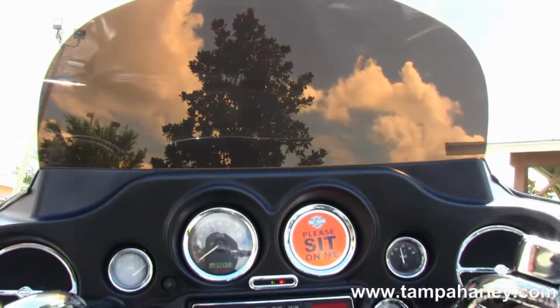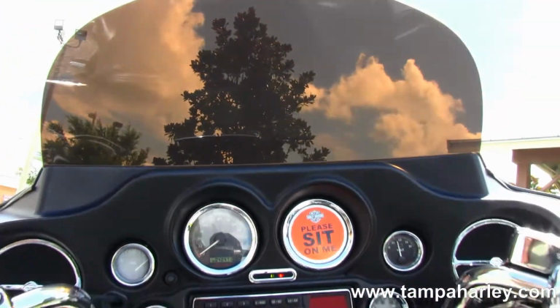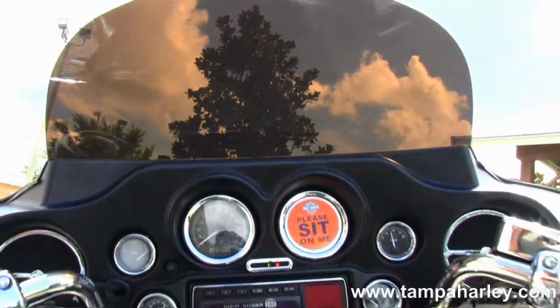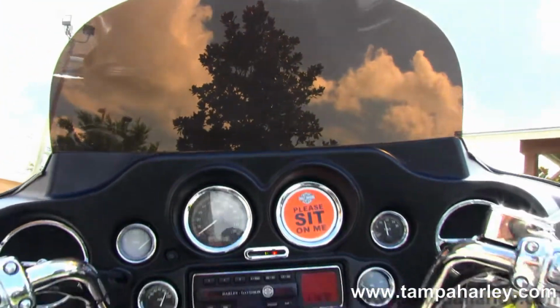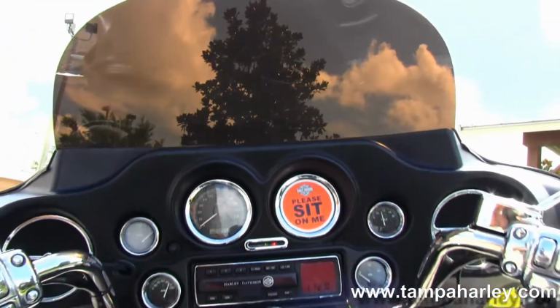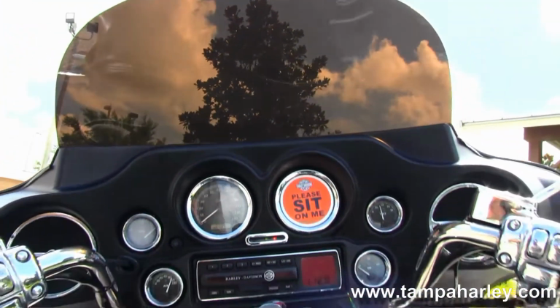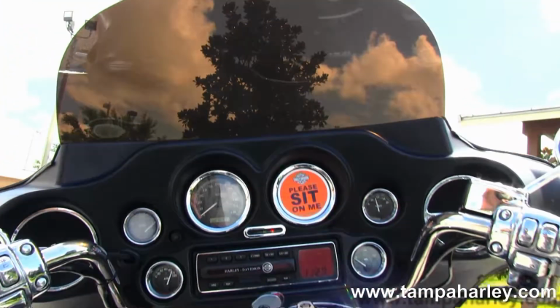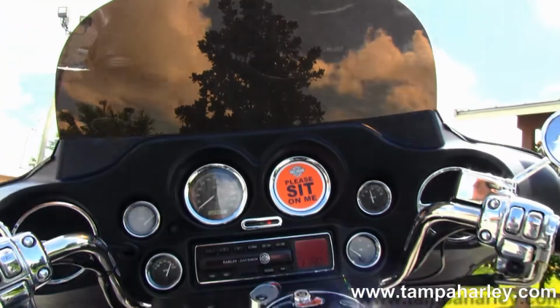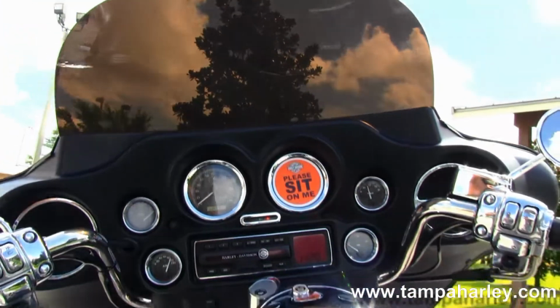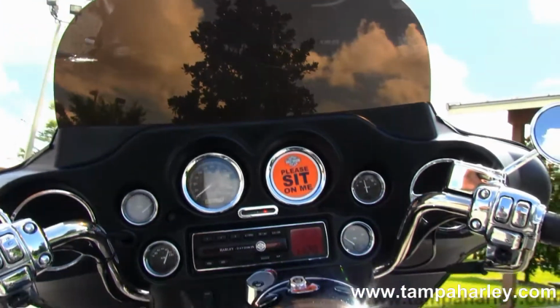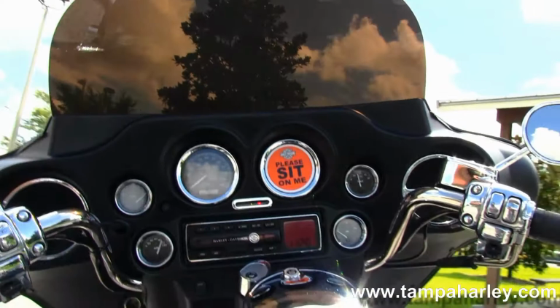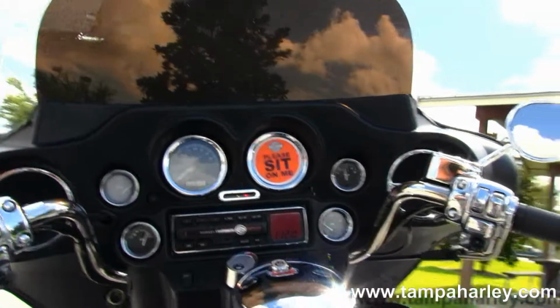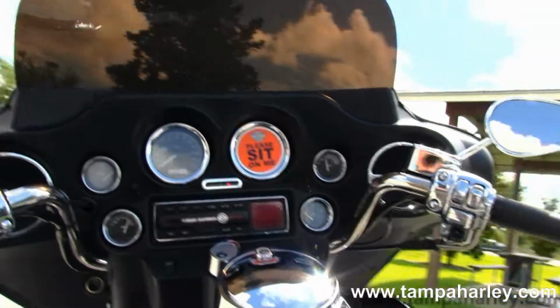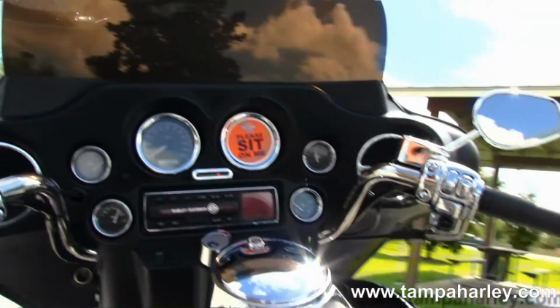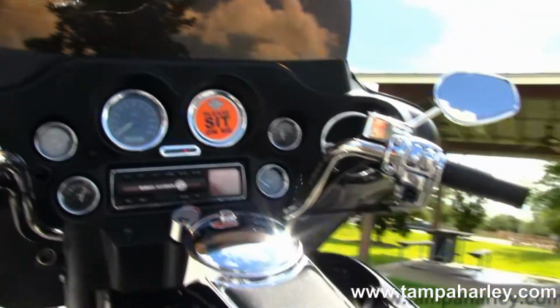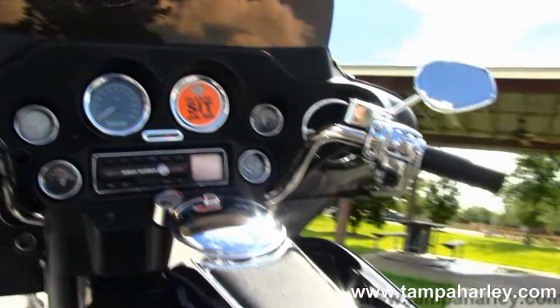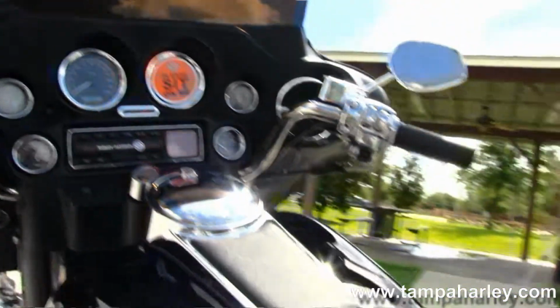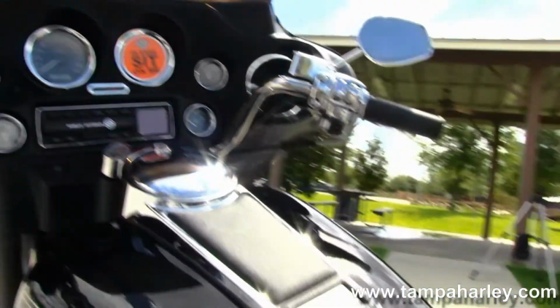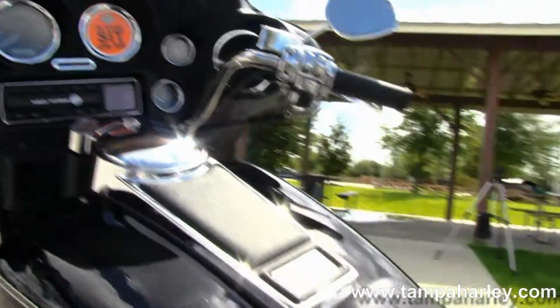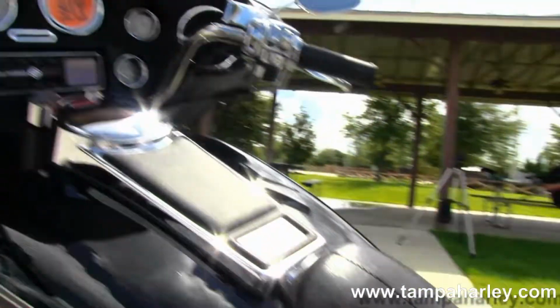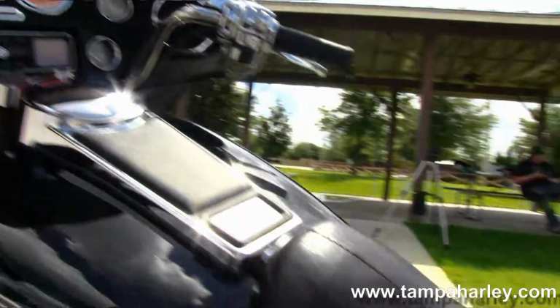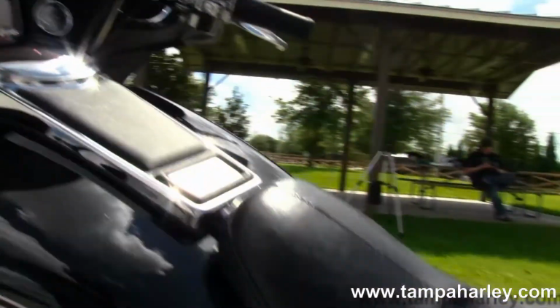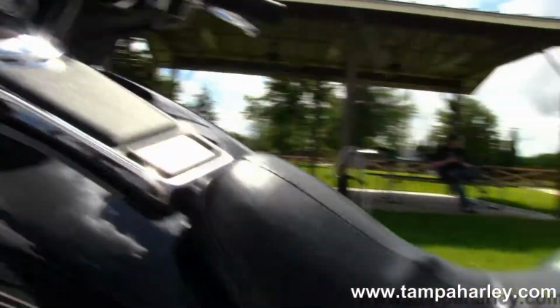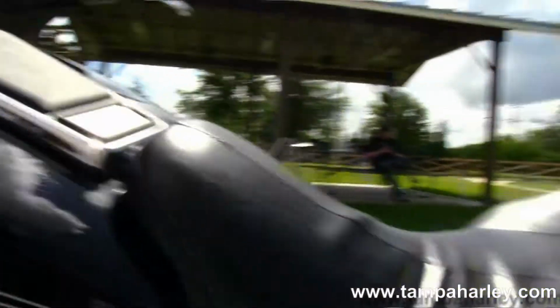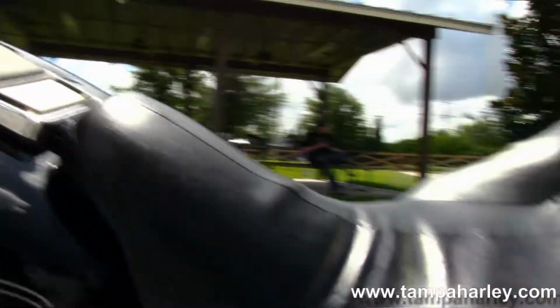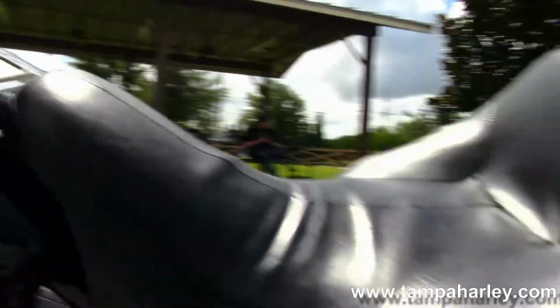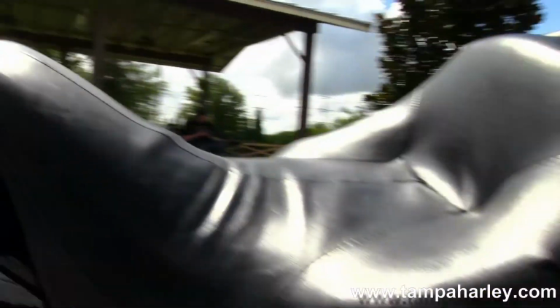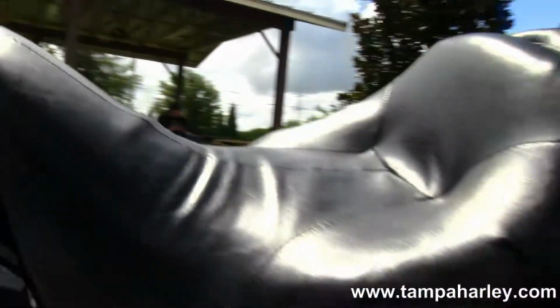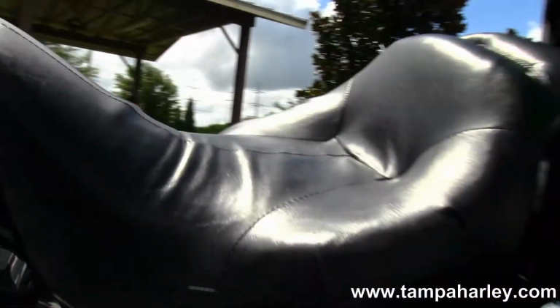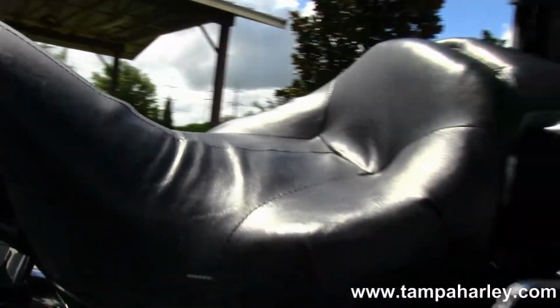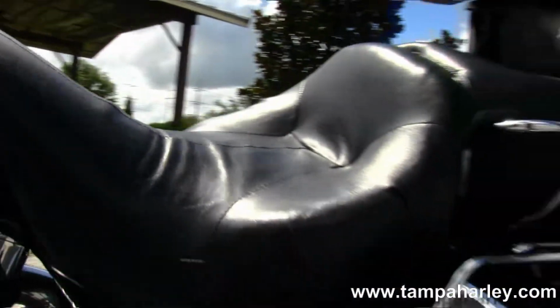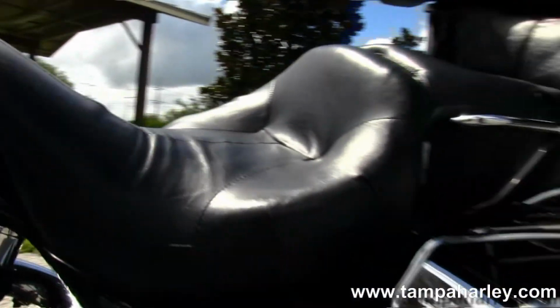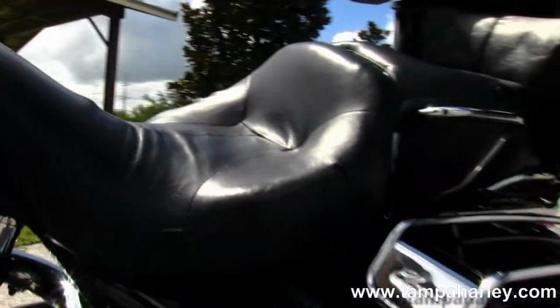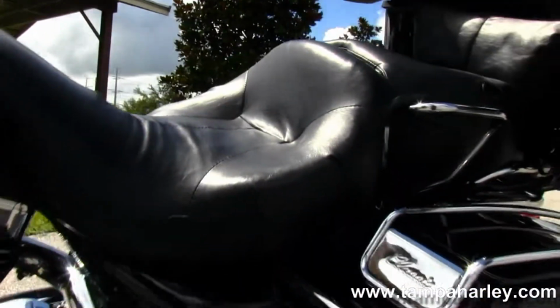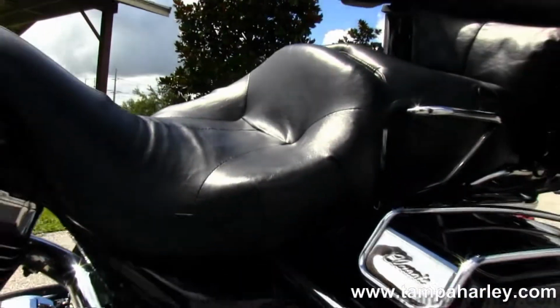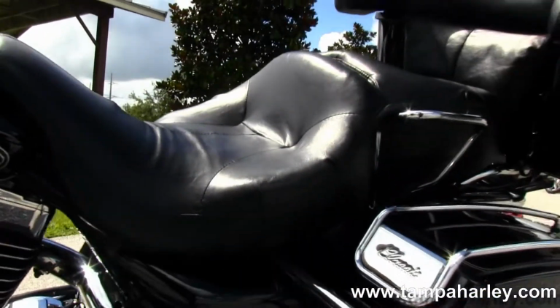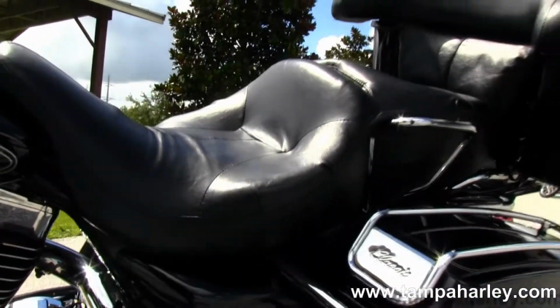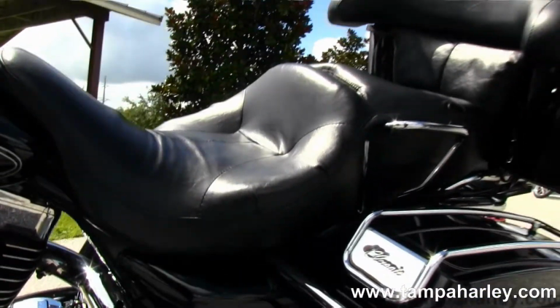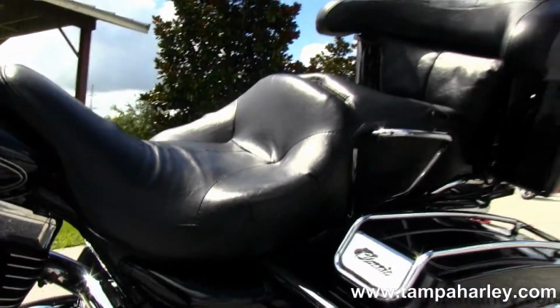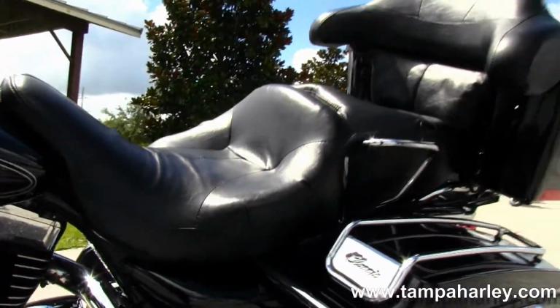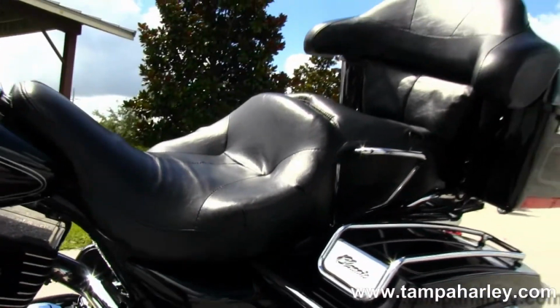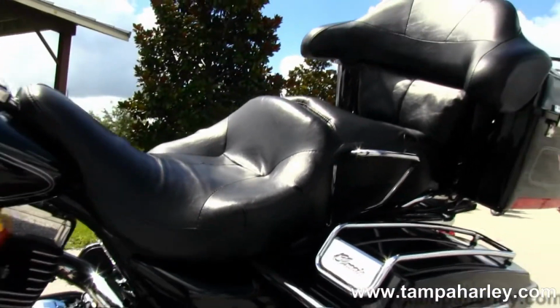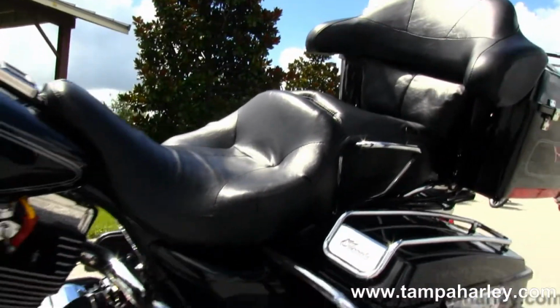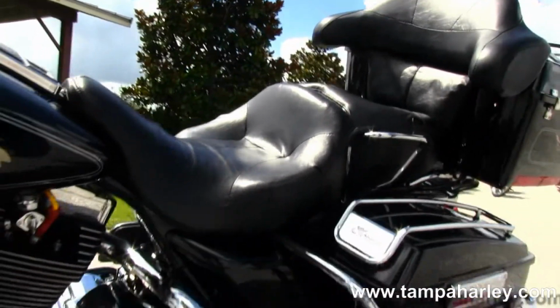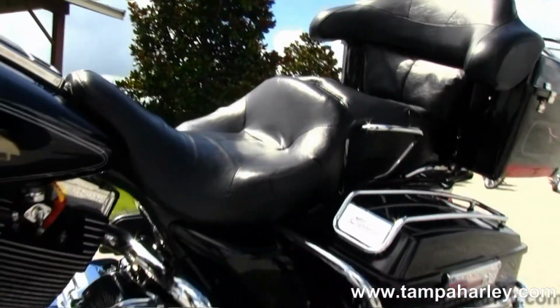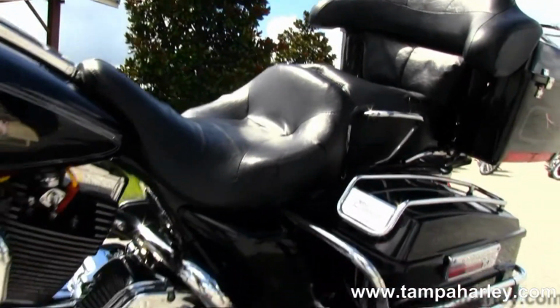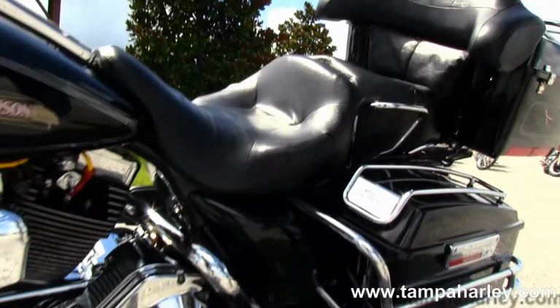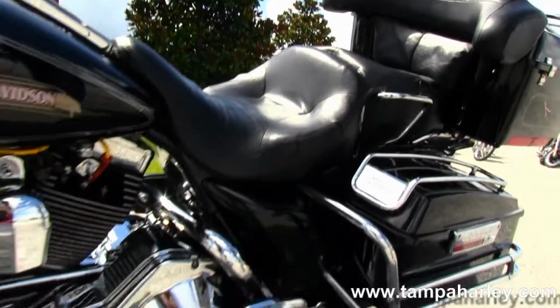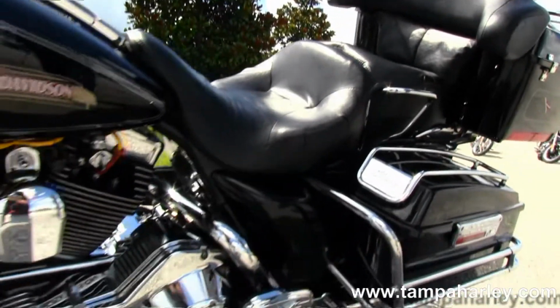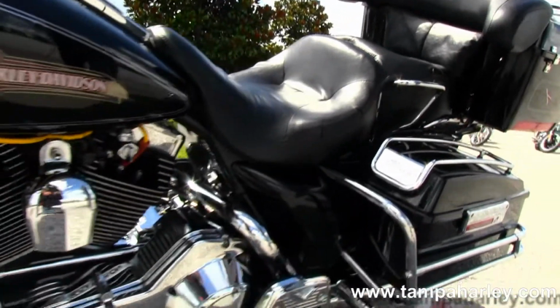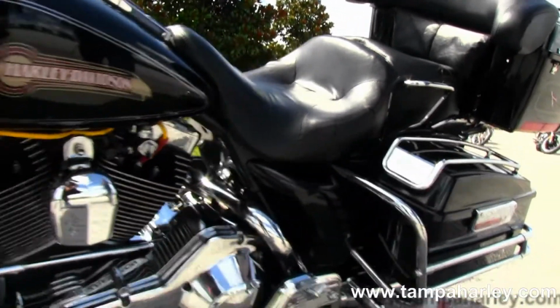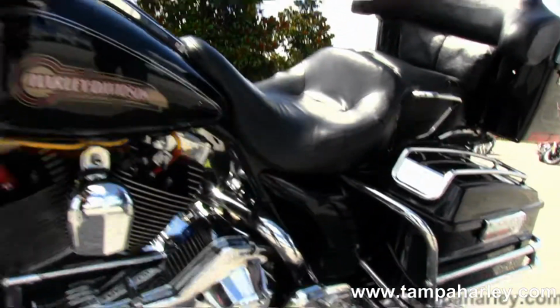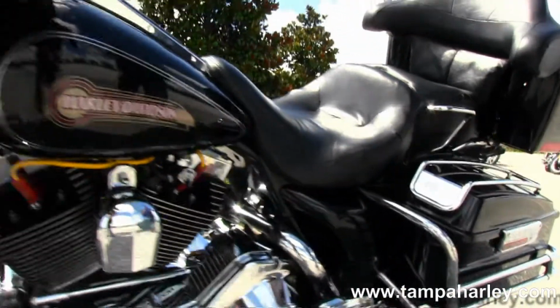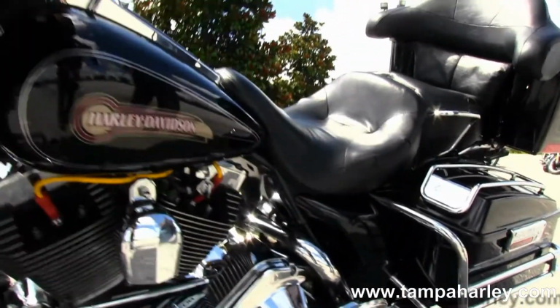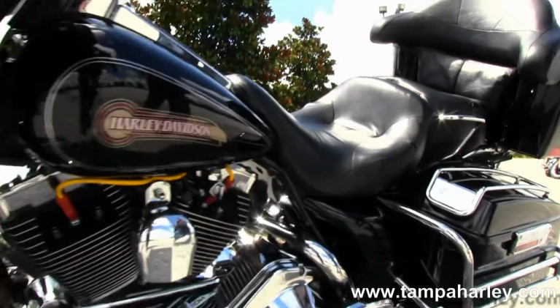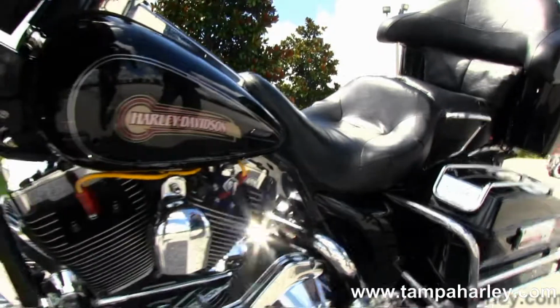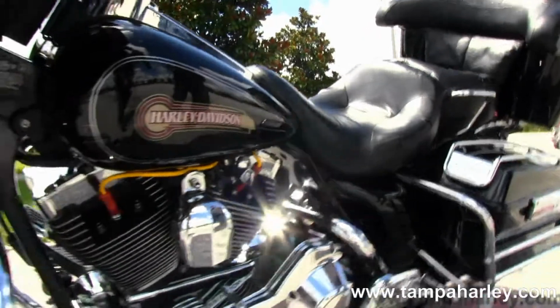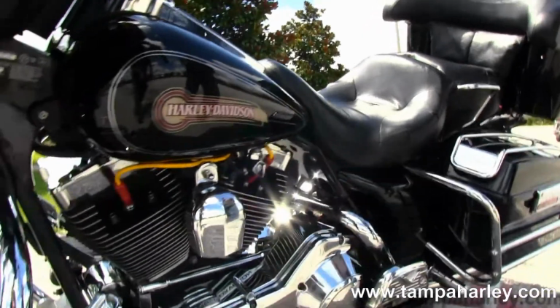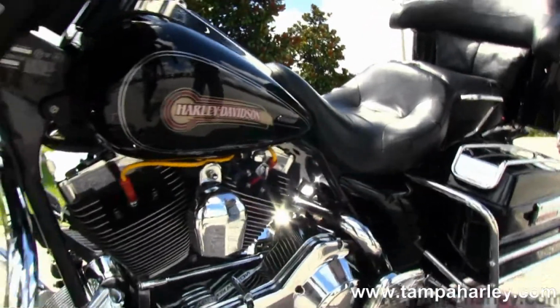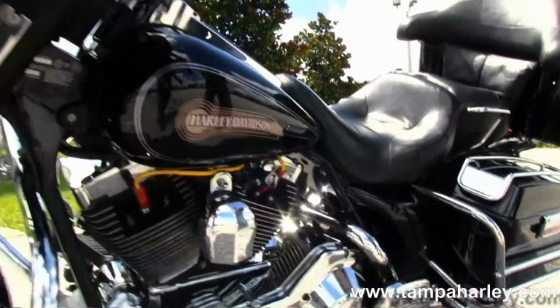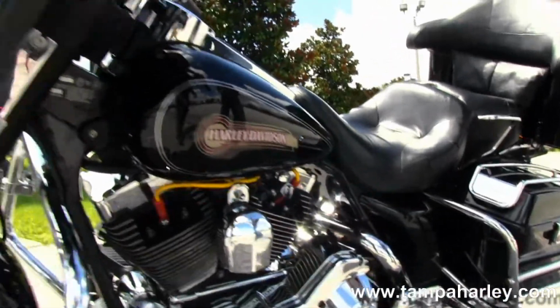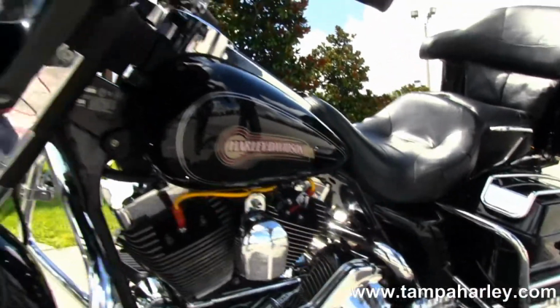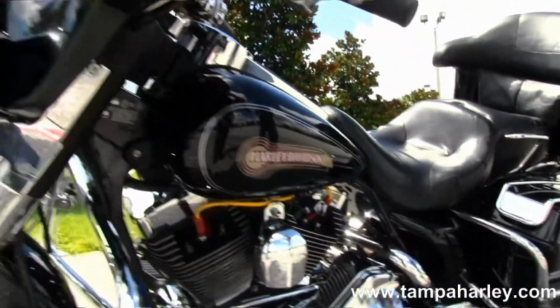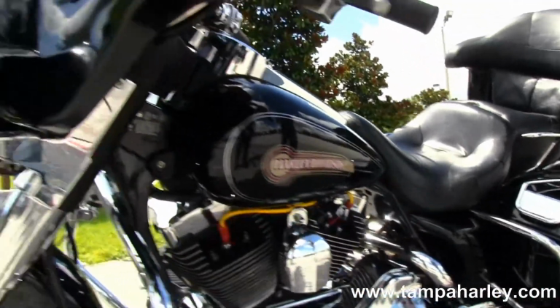Out front we have the Batwing style fairing with an AM/FM CD player with an auxiliary port for an MP3 player. This bike is in black.